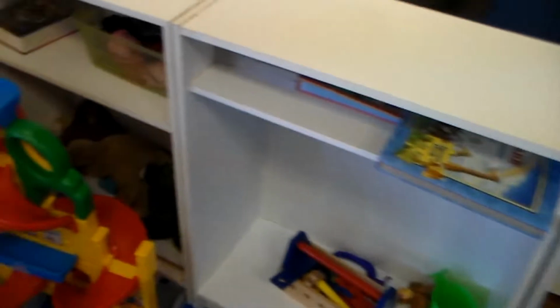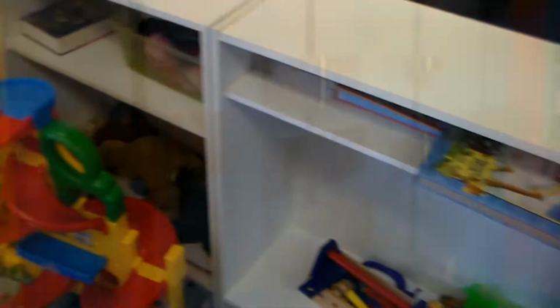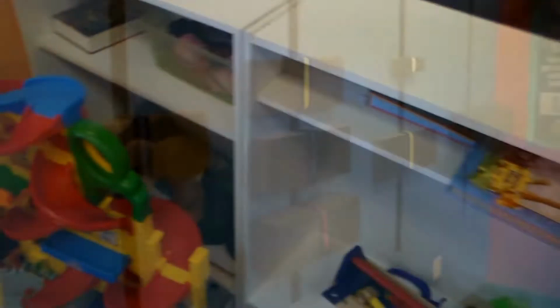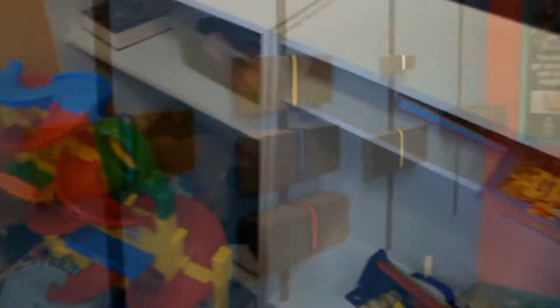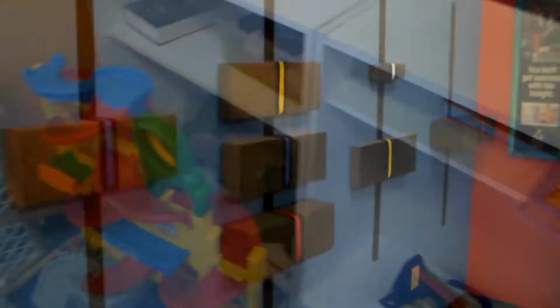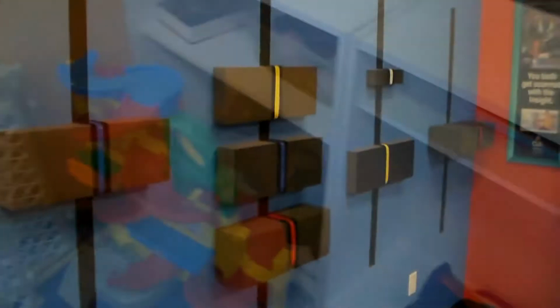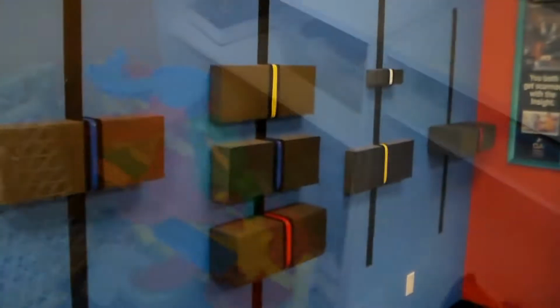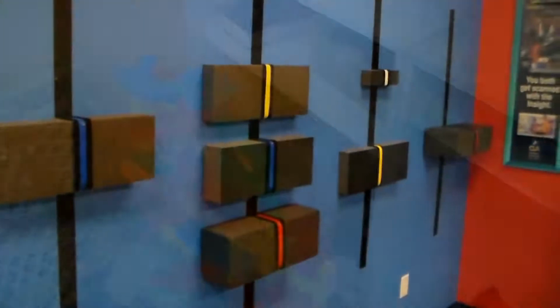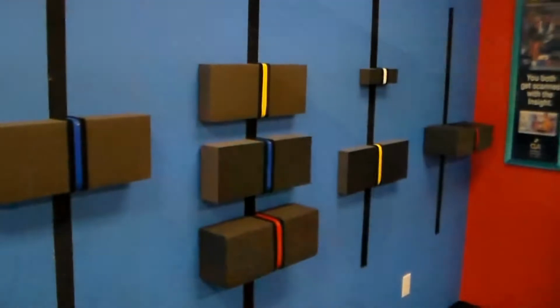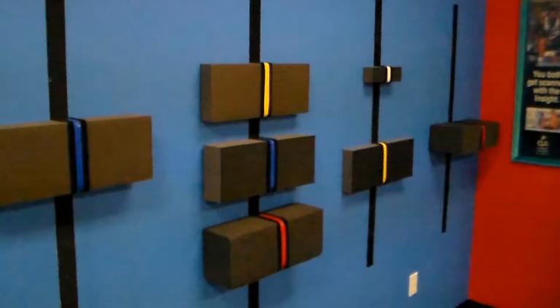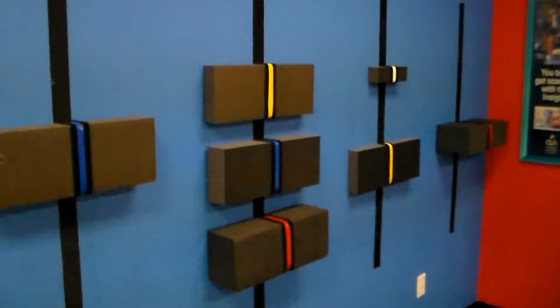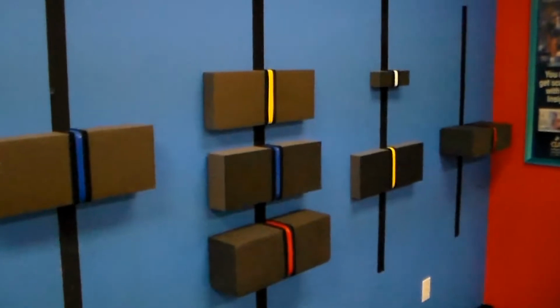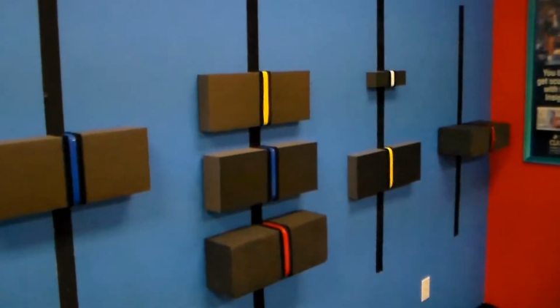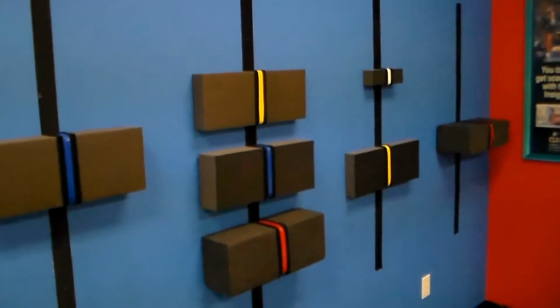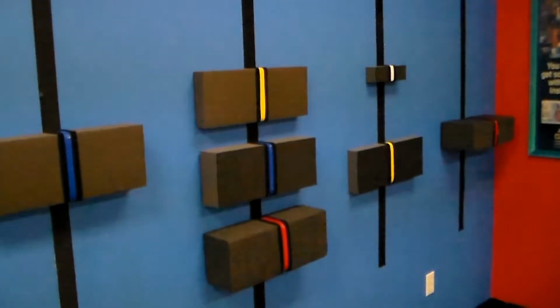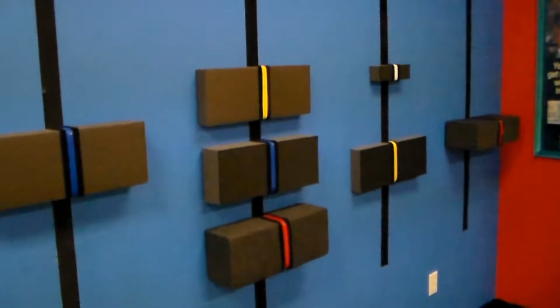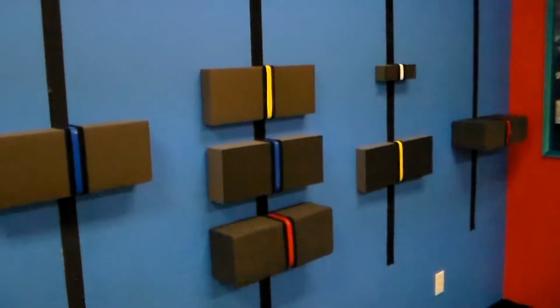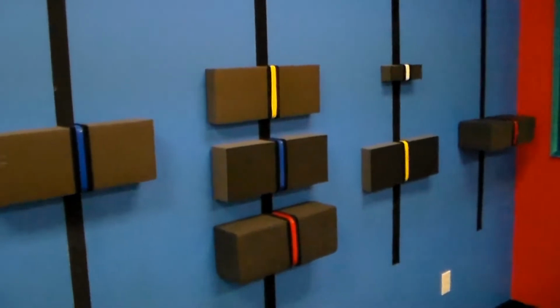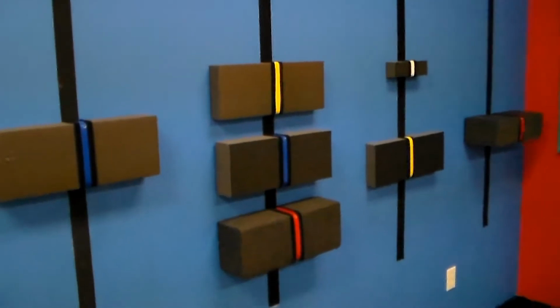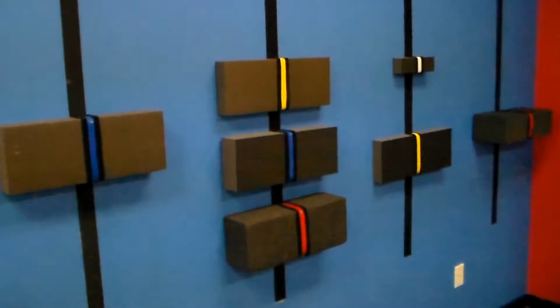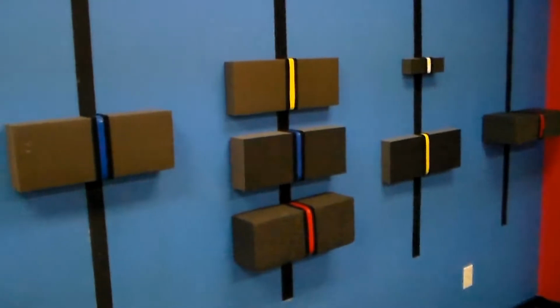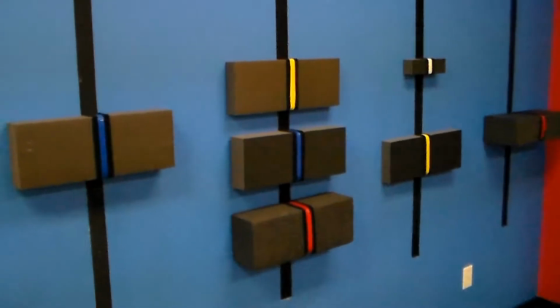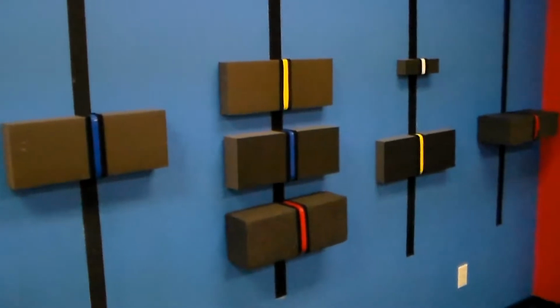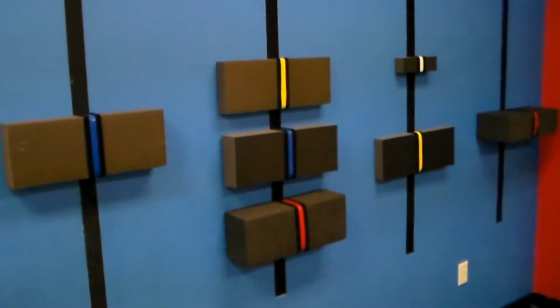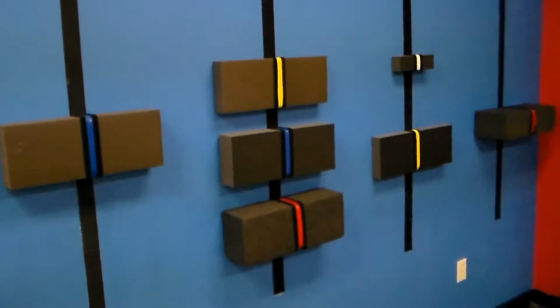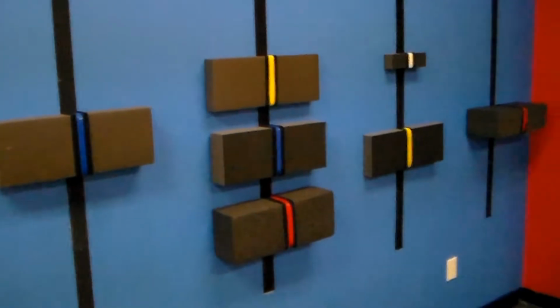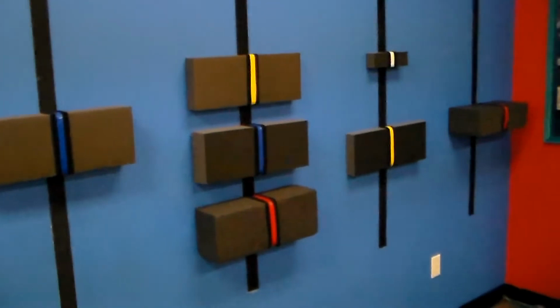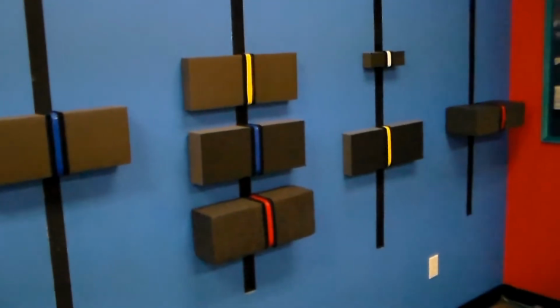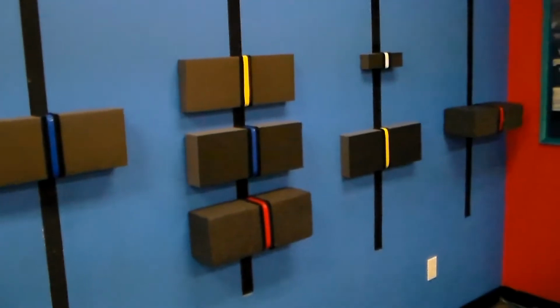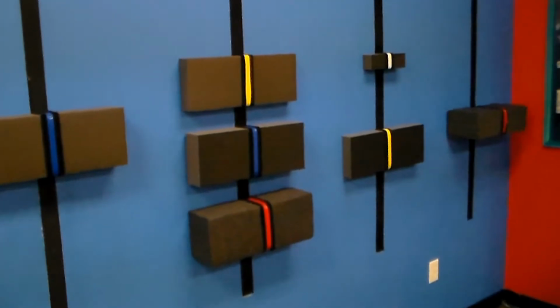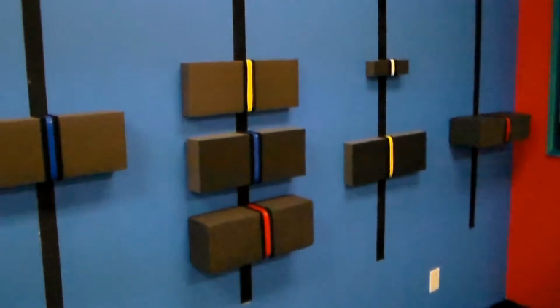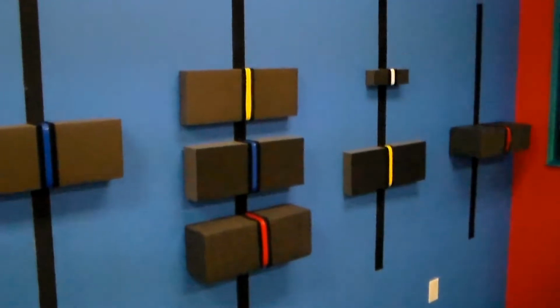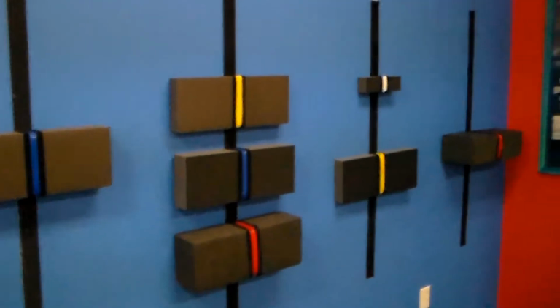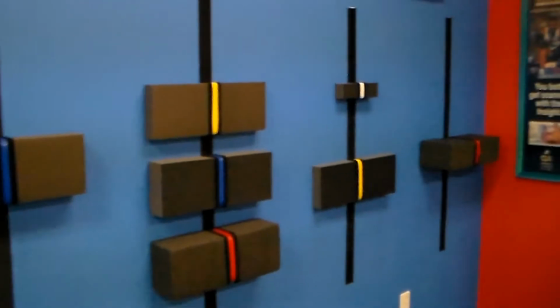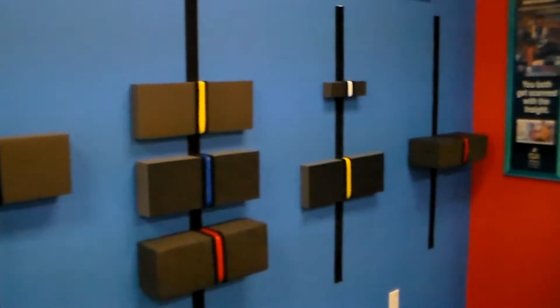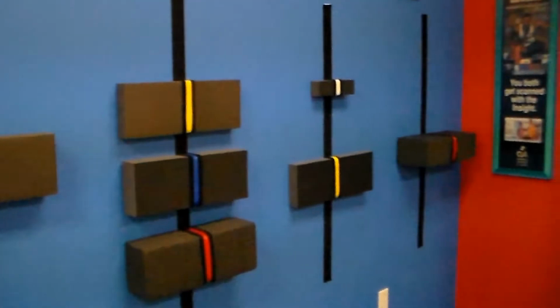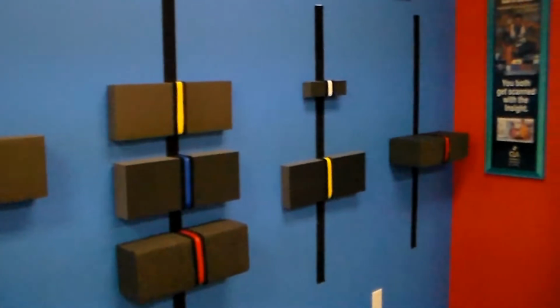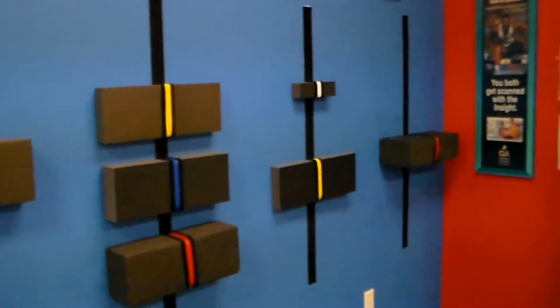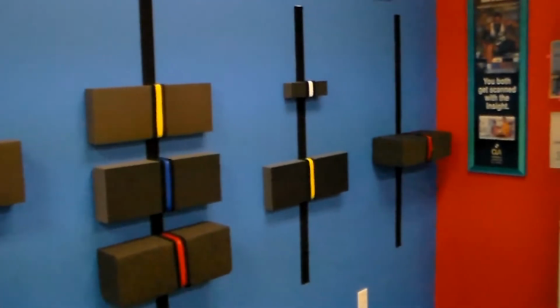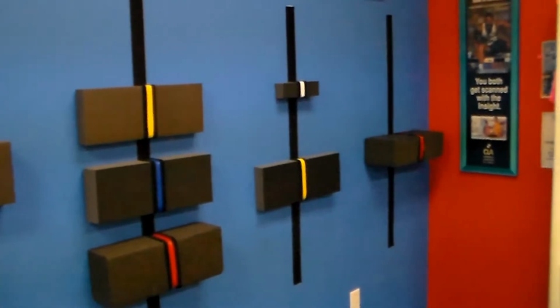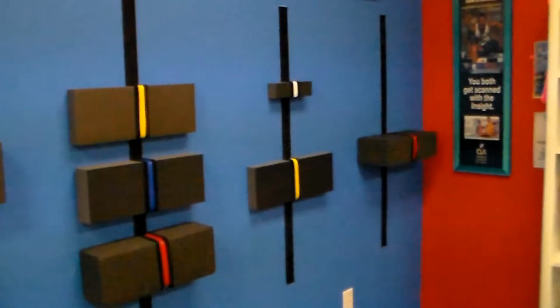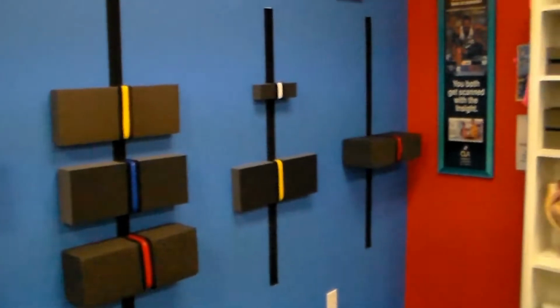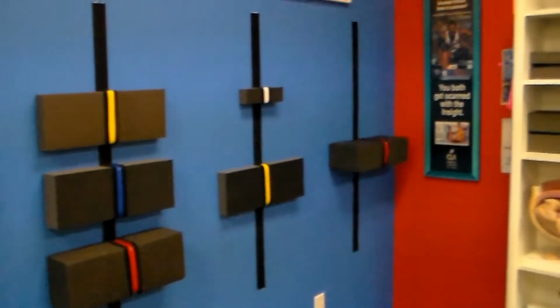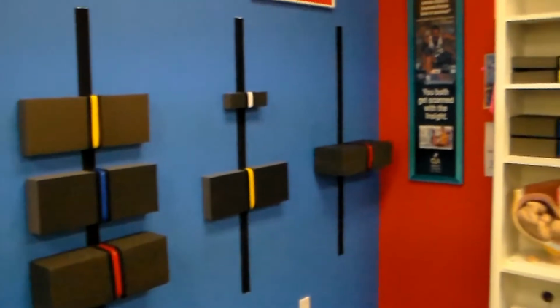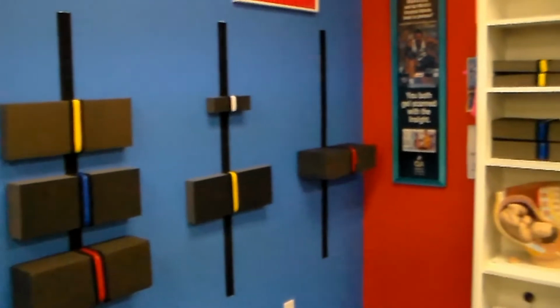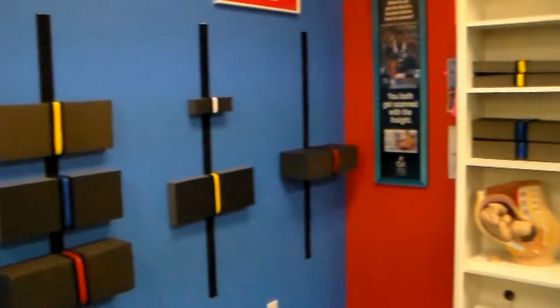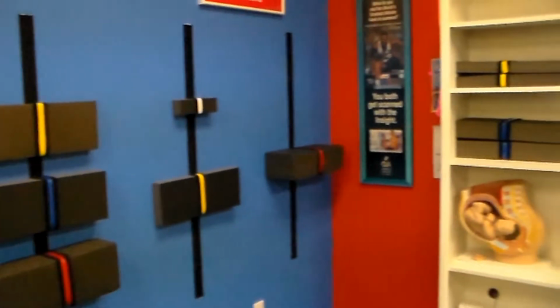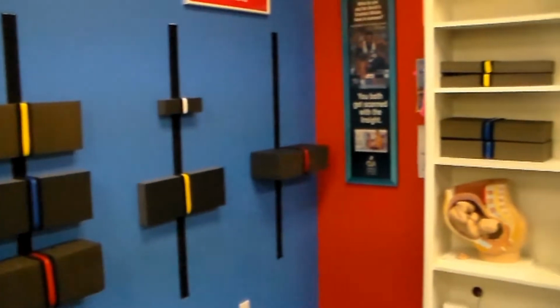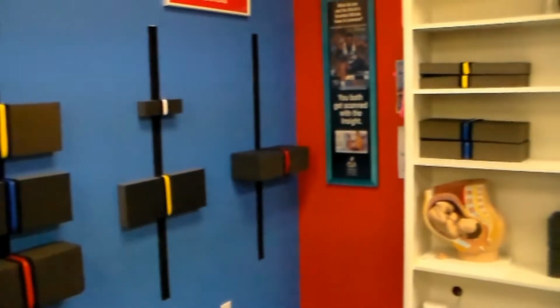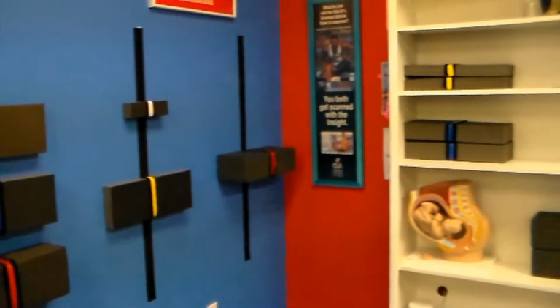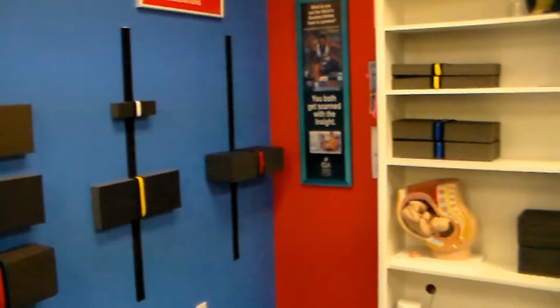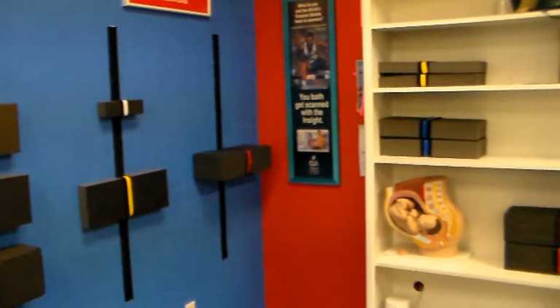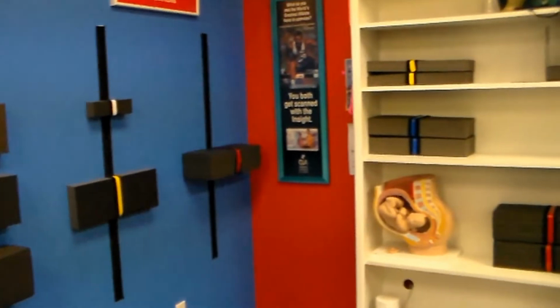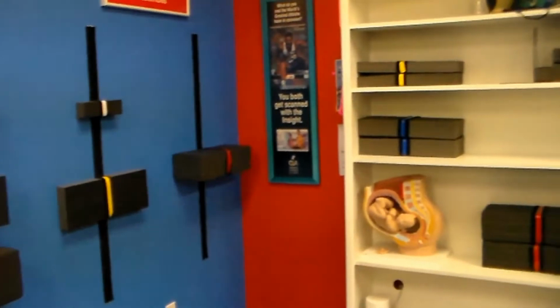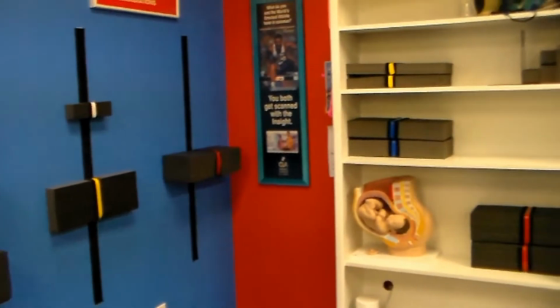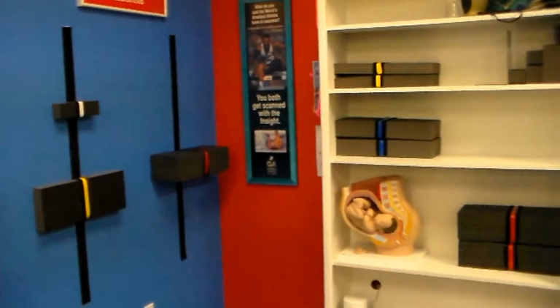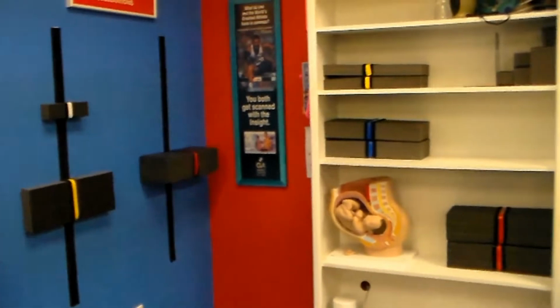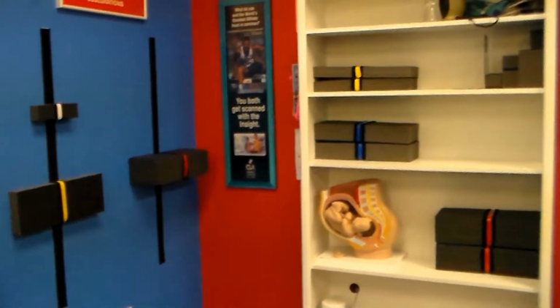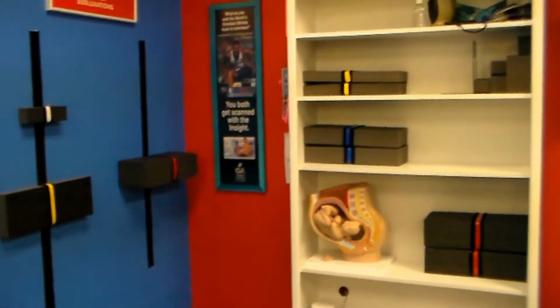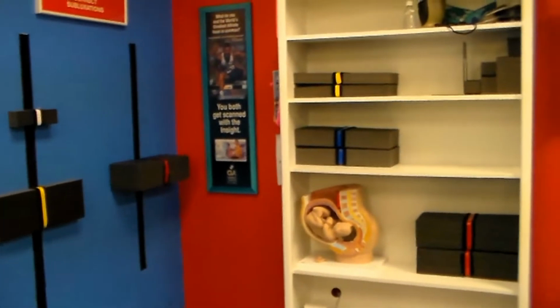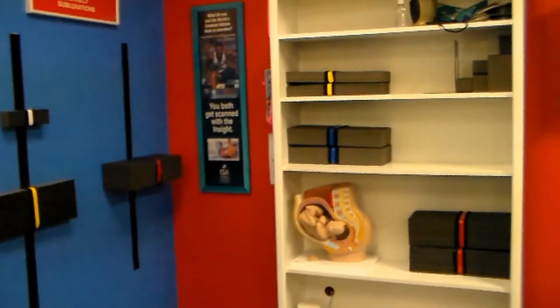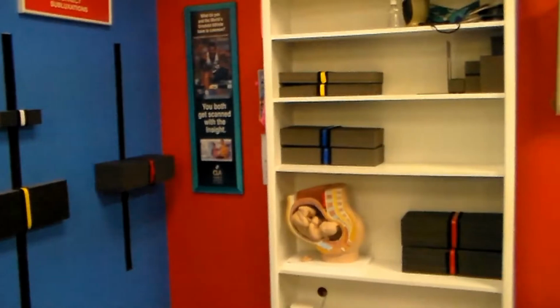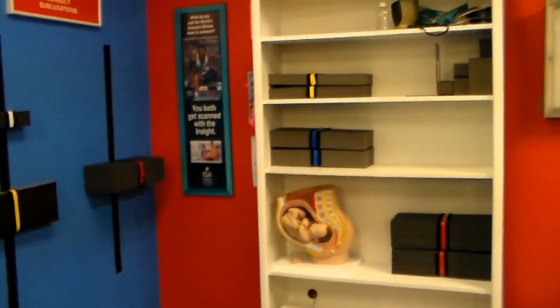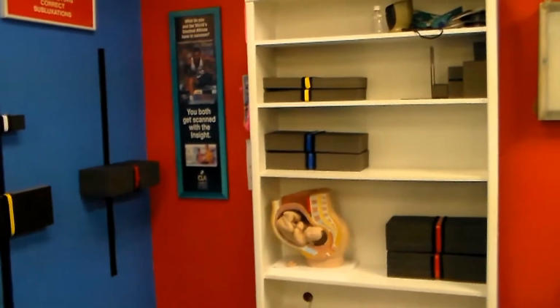This is our exercise wall where Dr. Otto will give you specific blueprint exercises to correct your posture and spine.